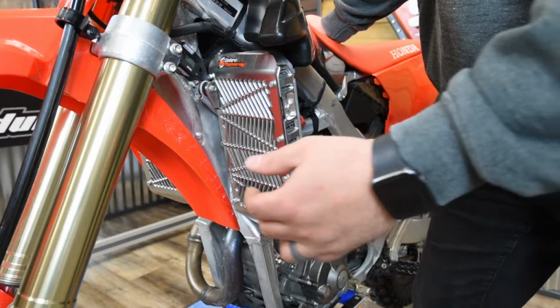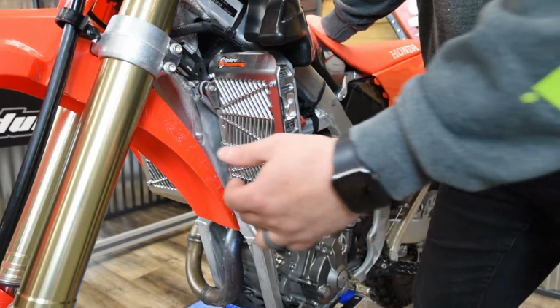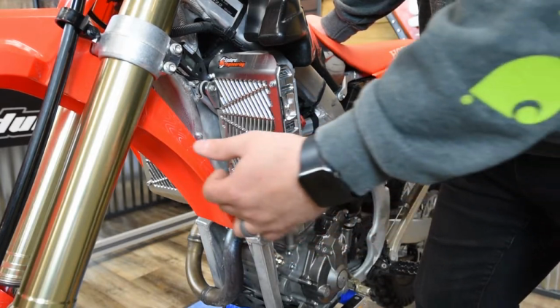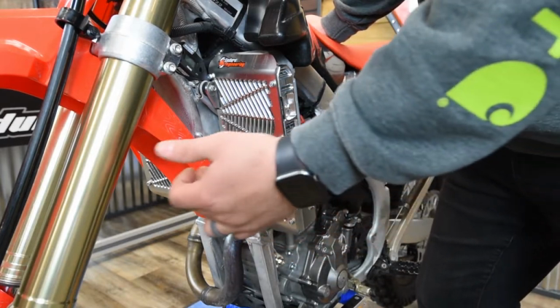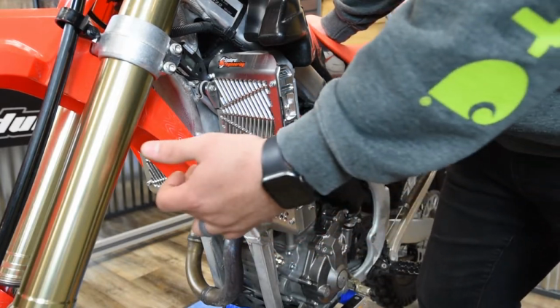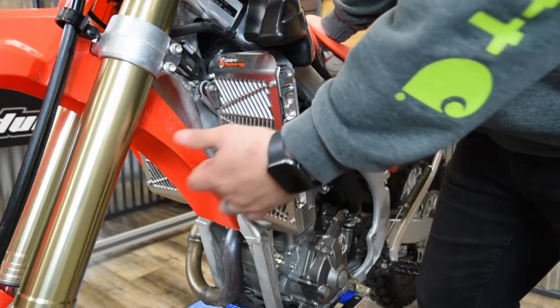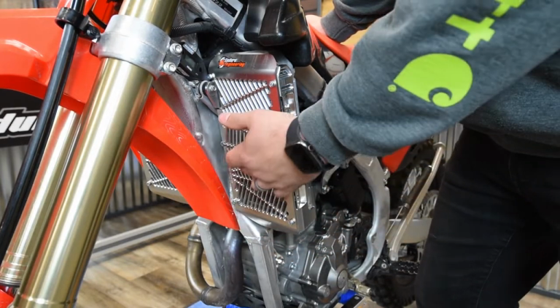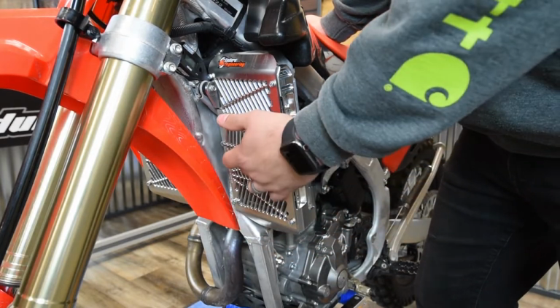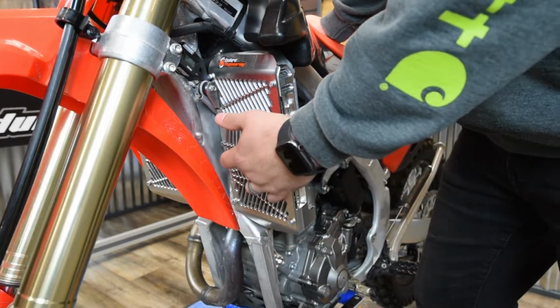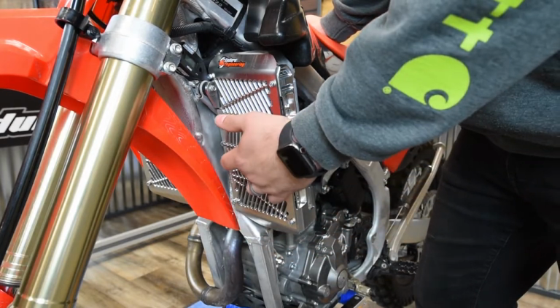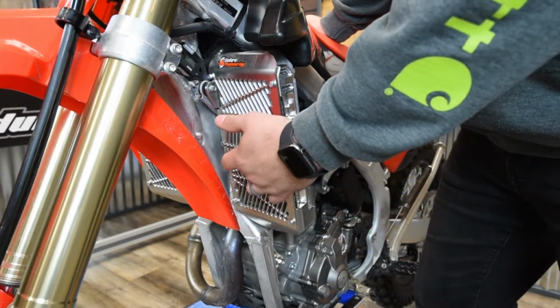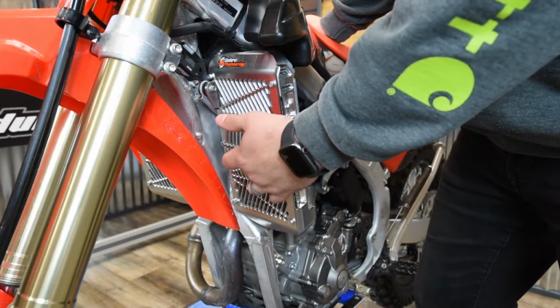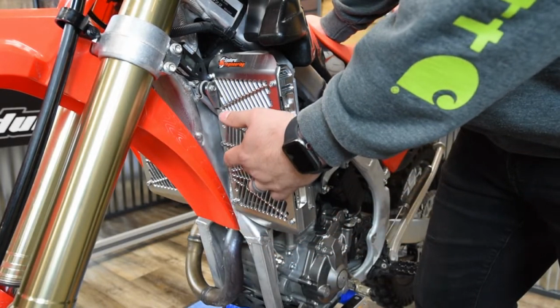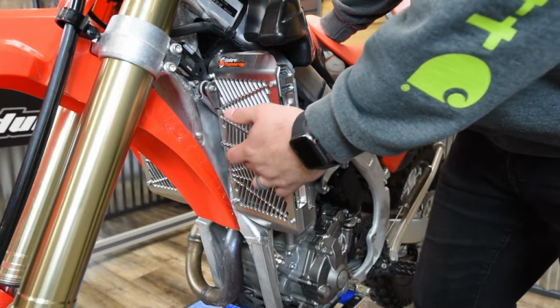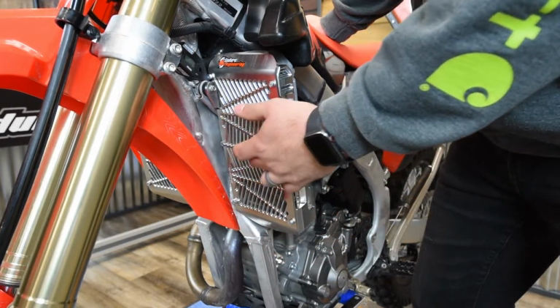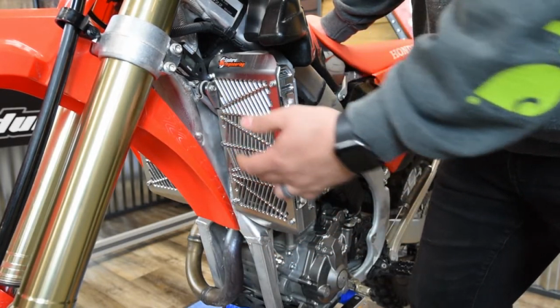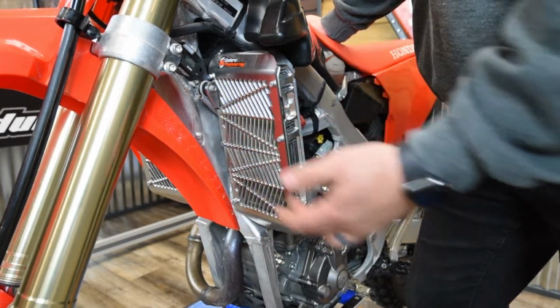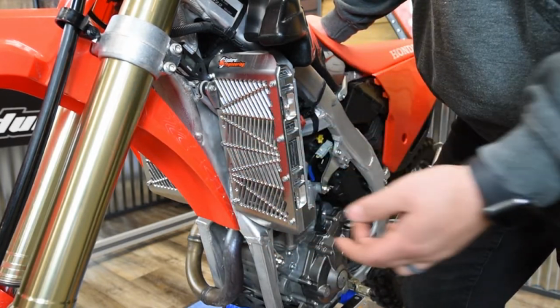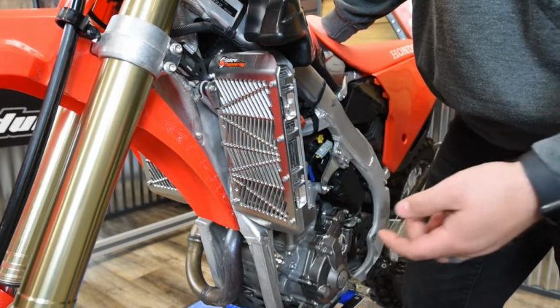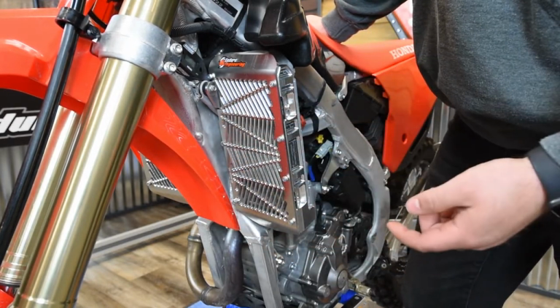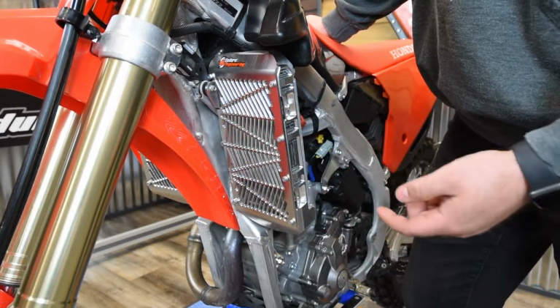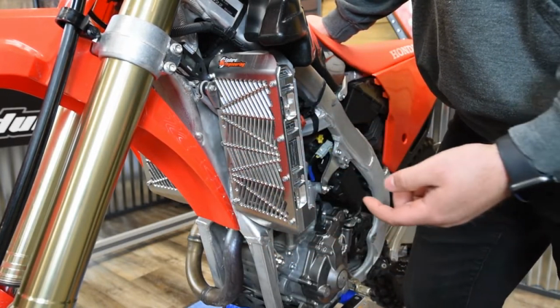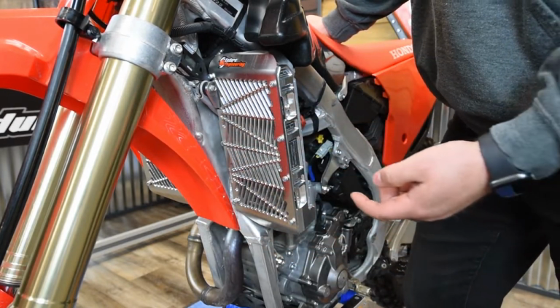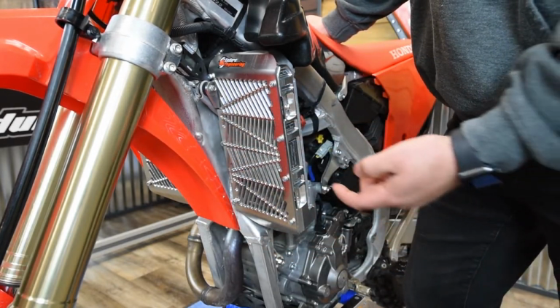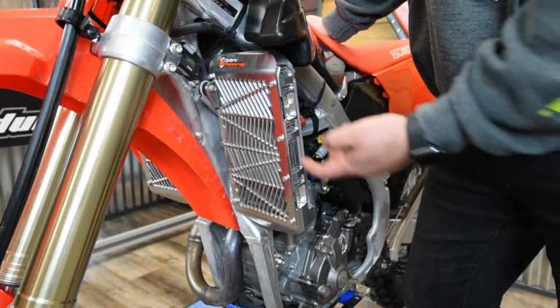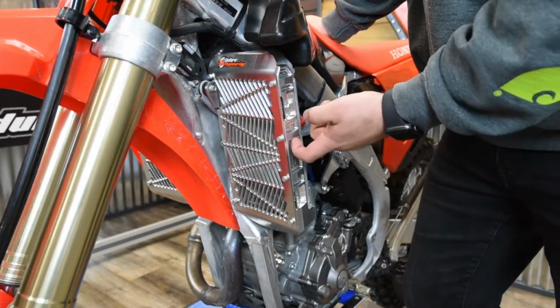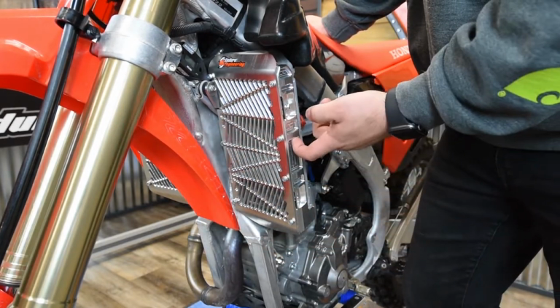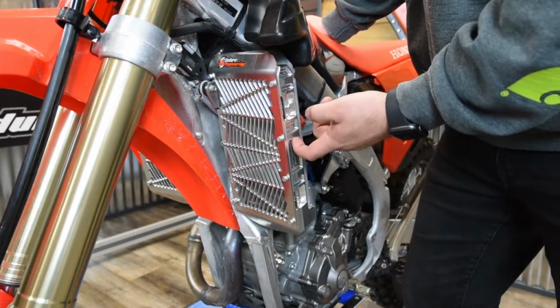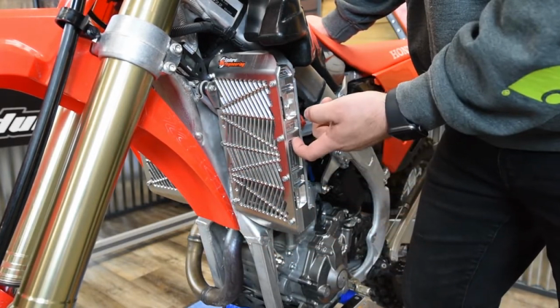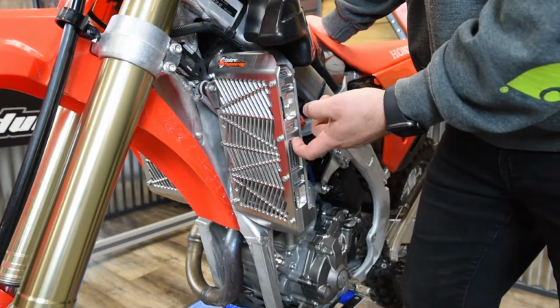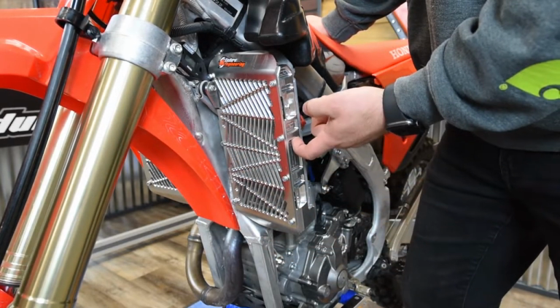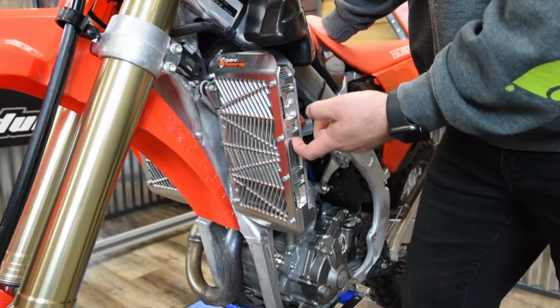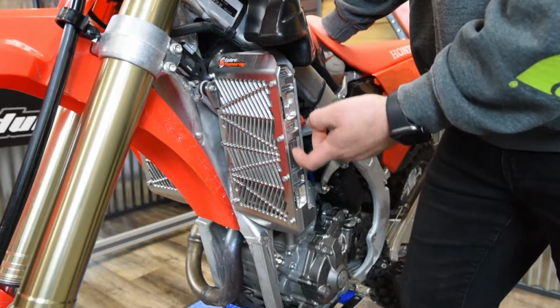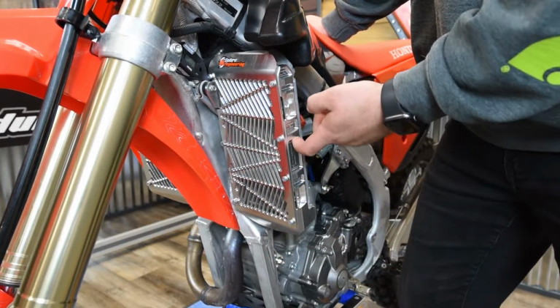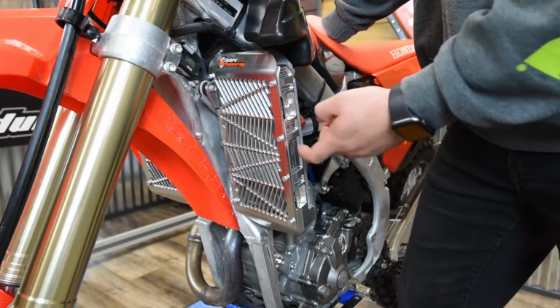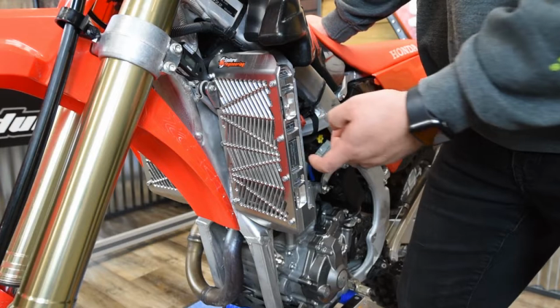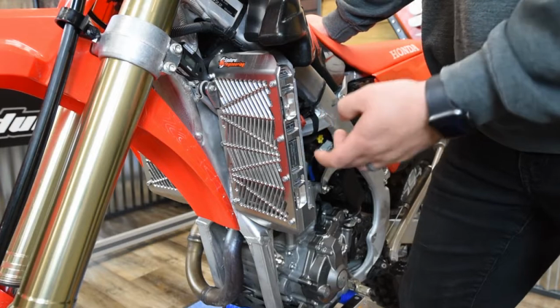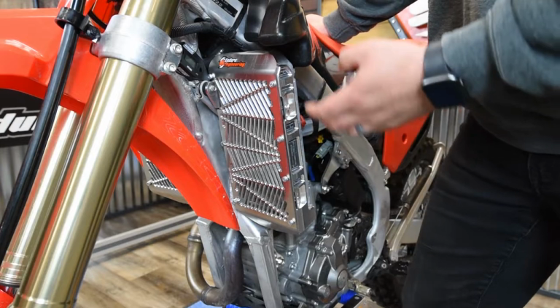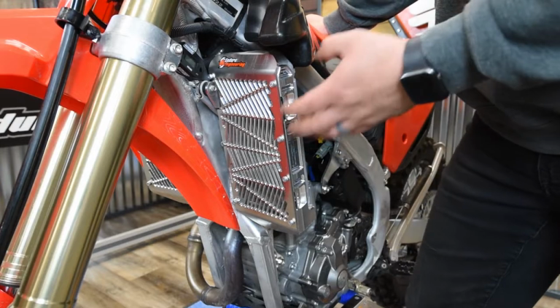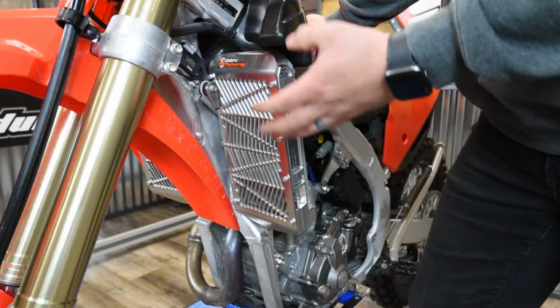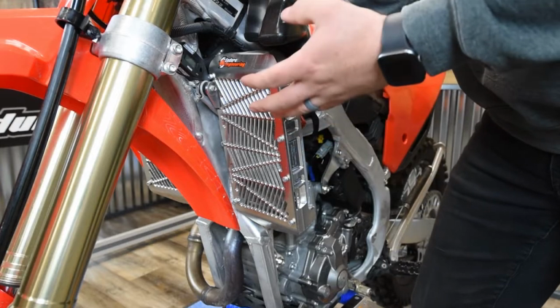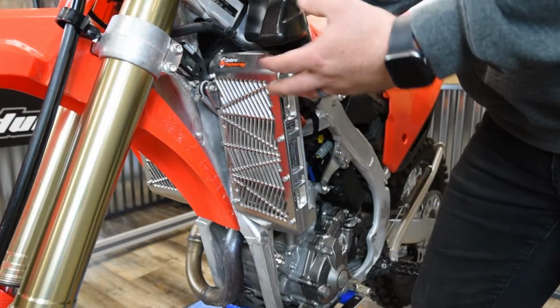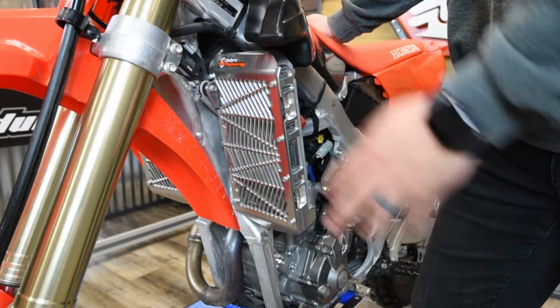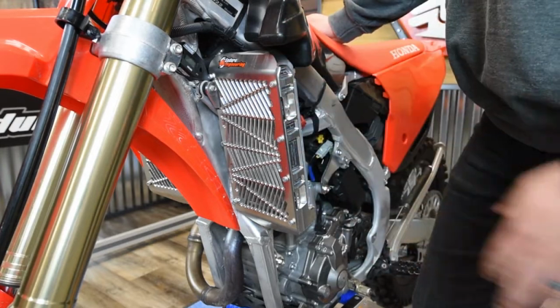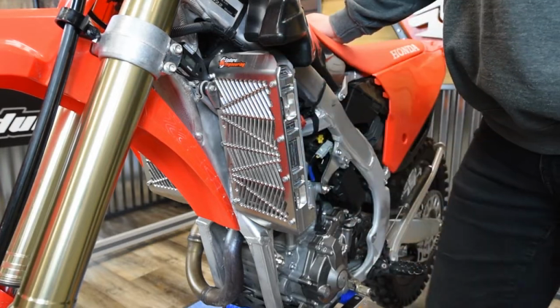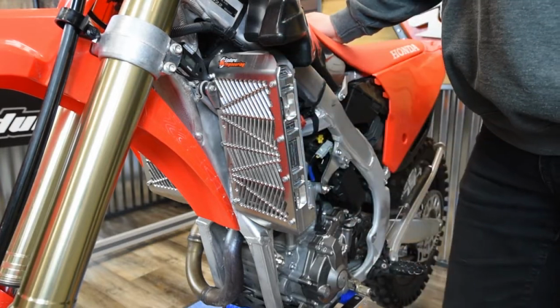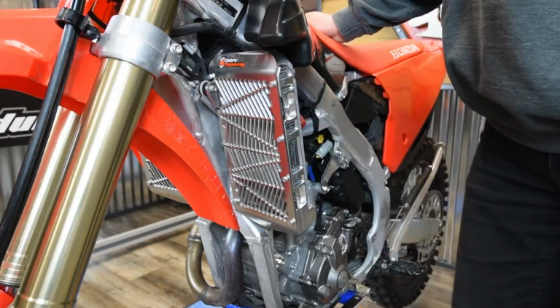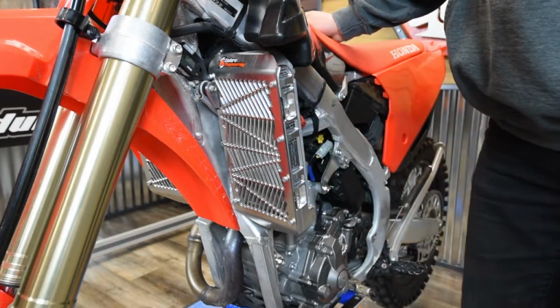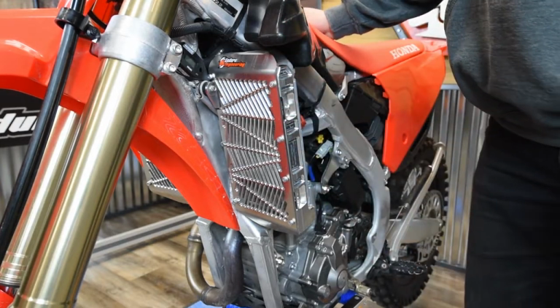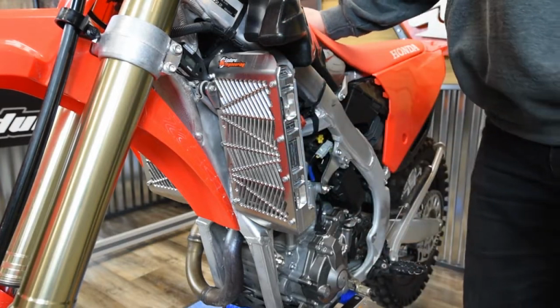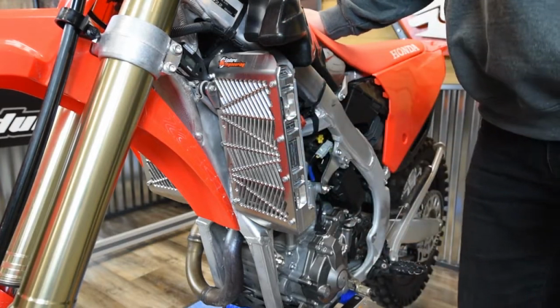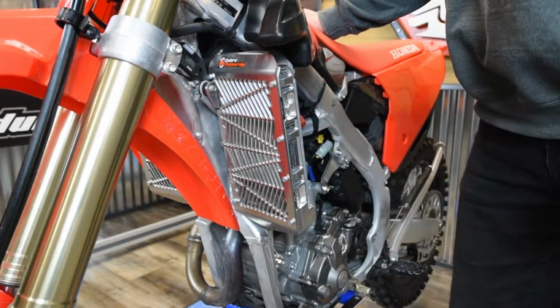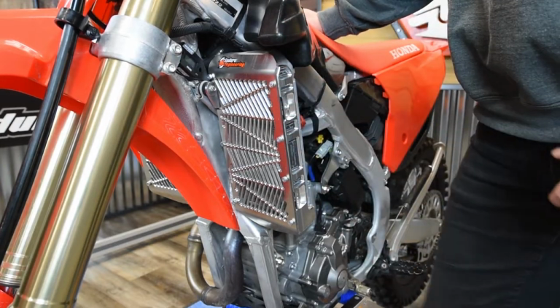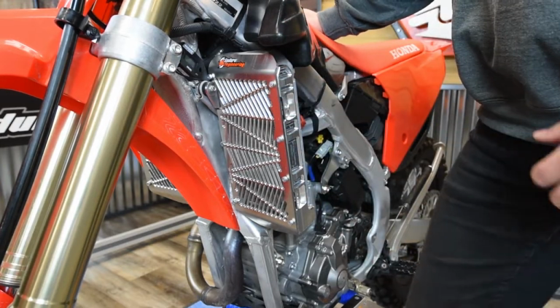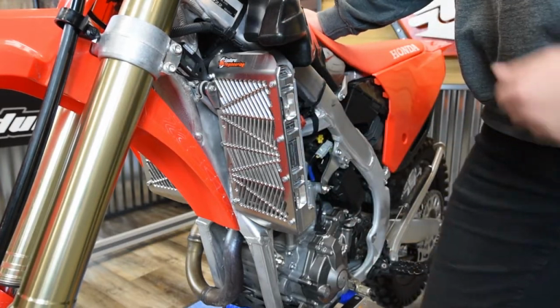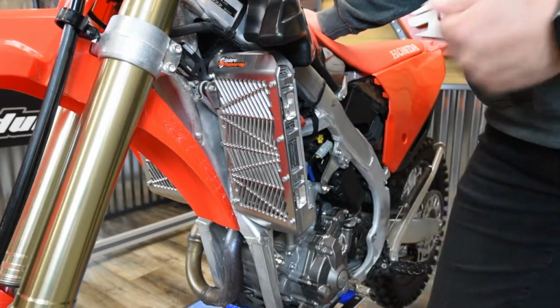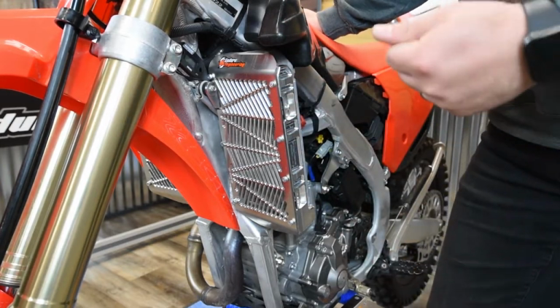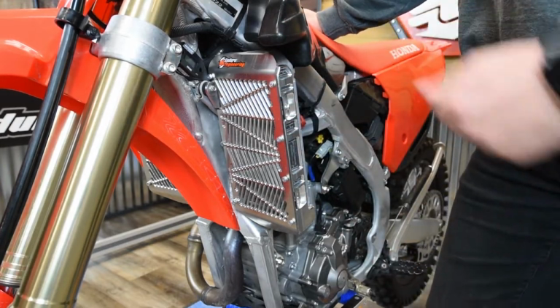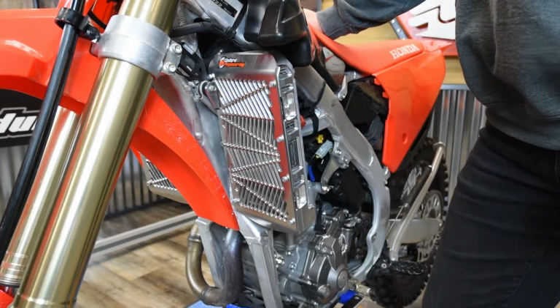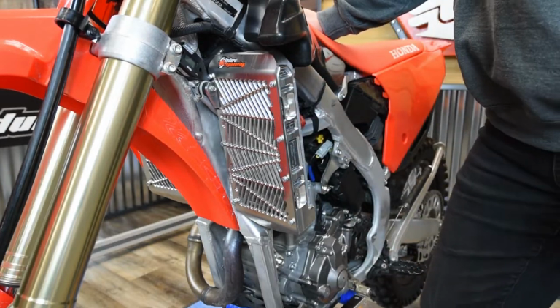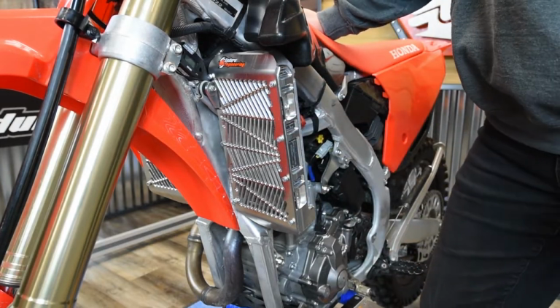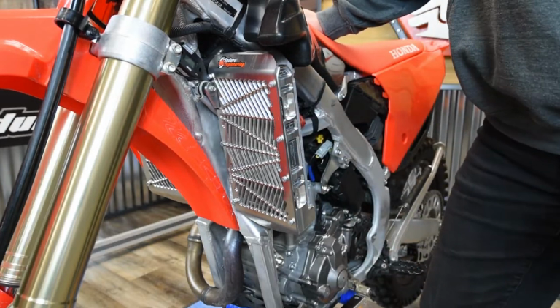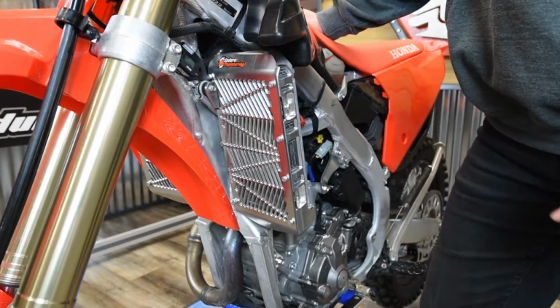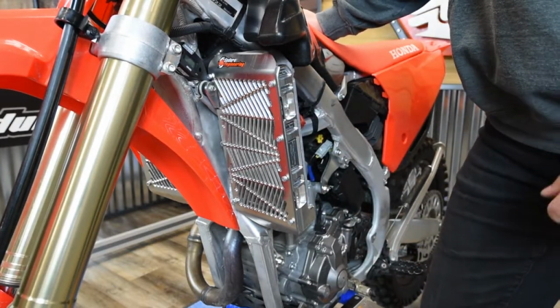That's going to give you great front impact protection as well as side impact protection. That's going to help keep that radiator straight and finish those long rides.